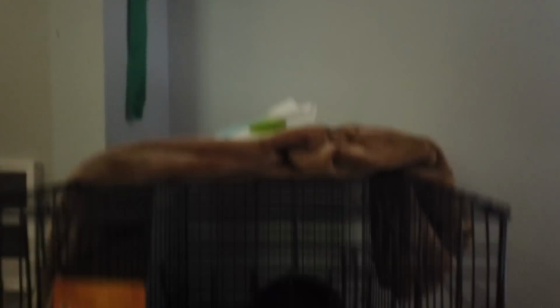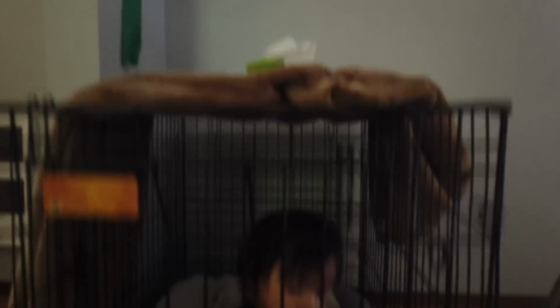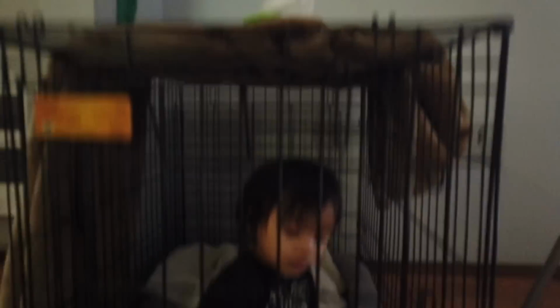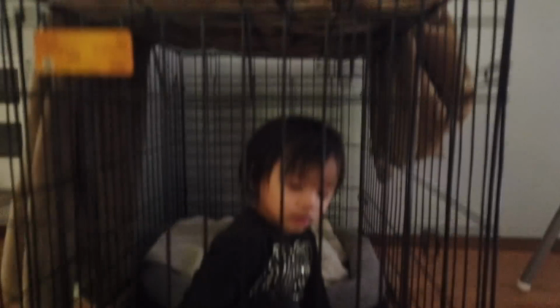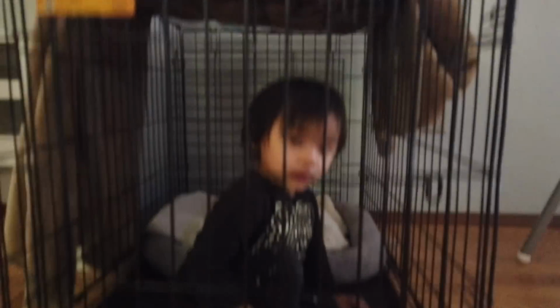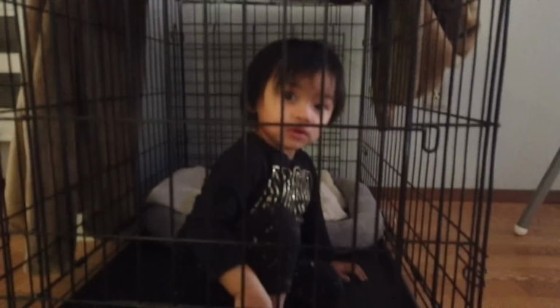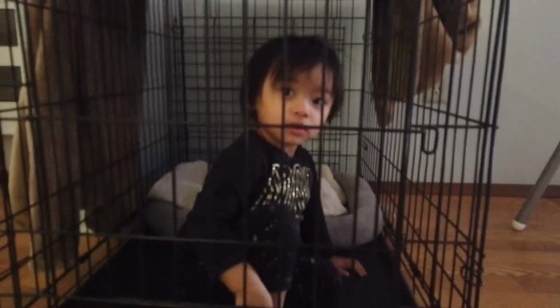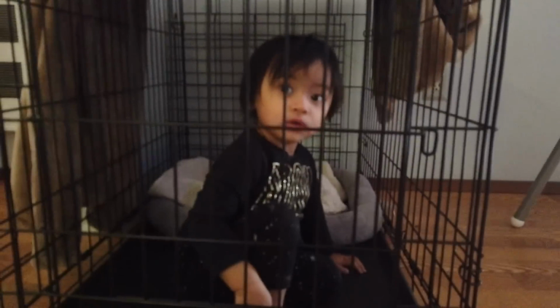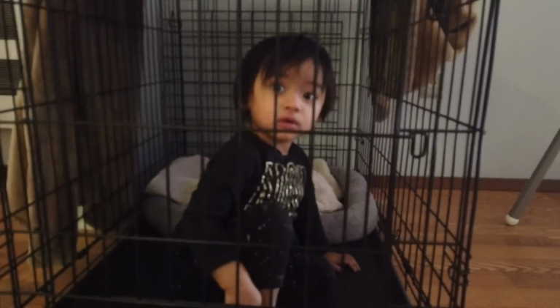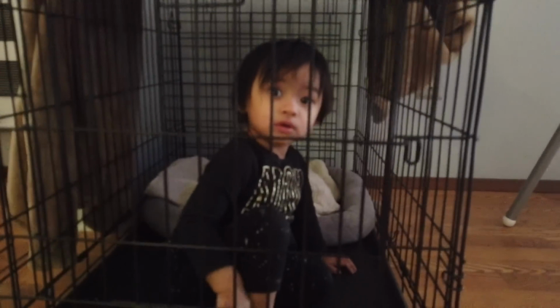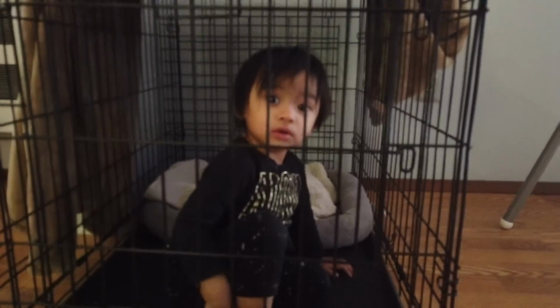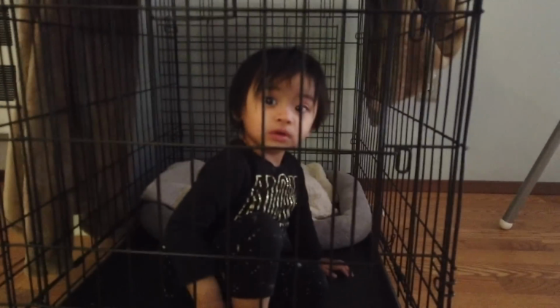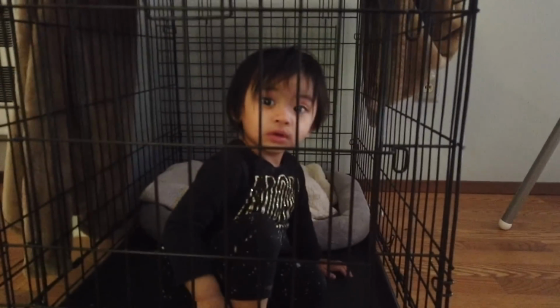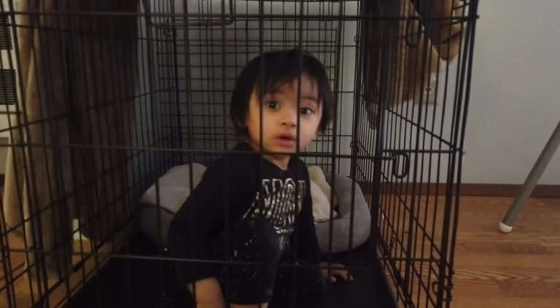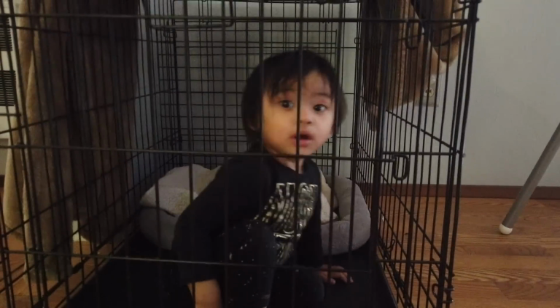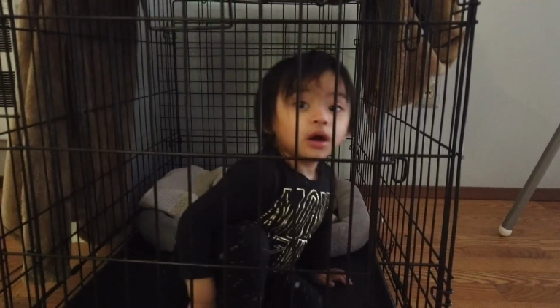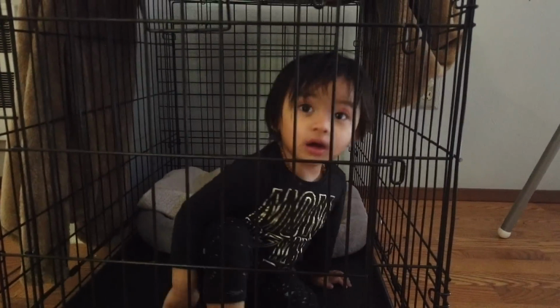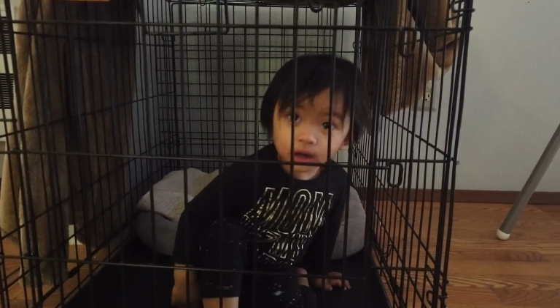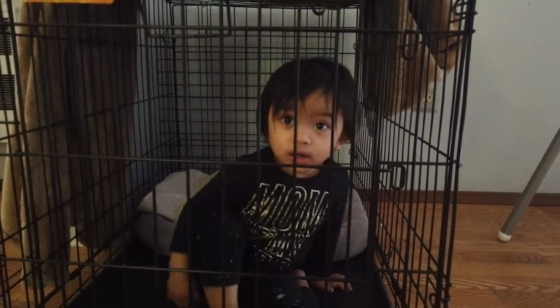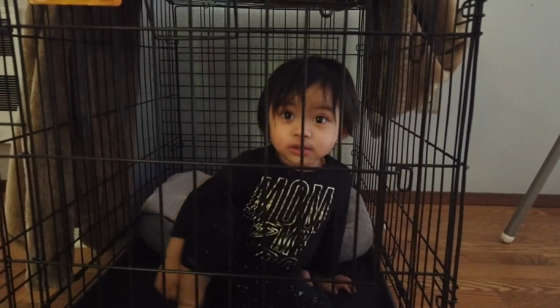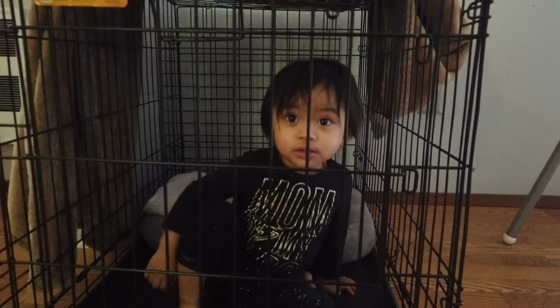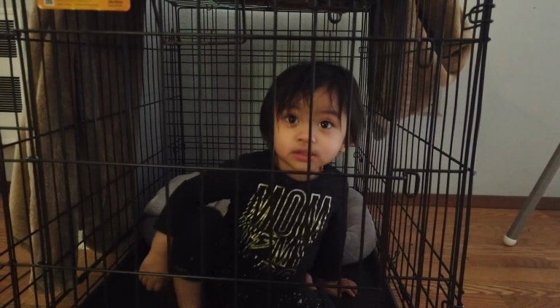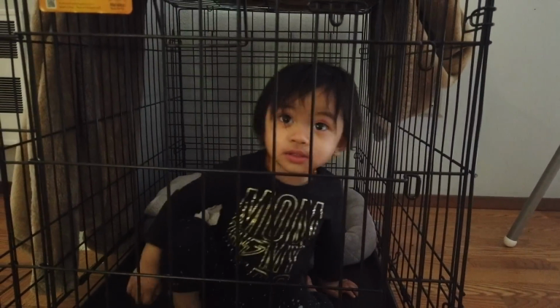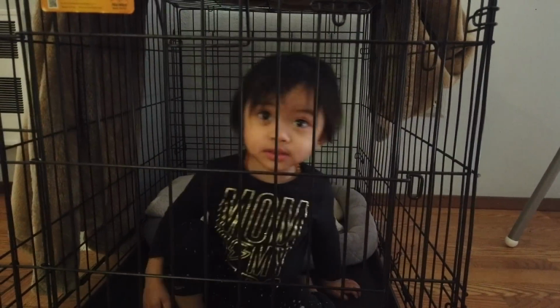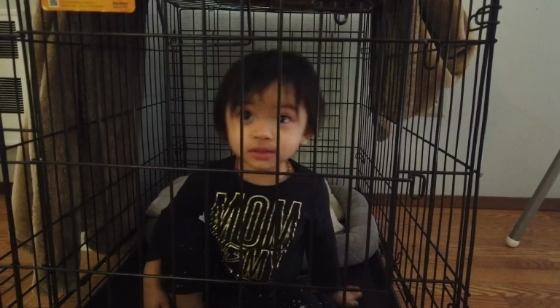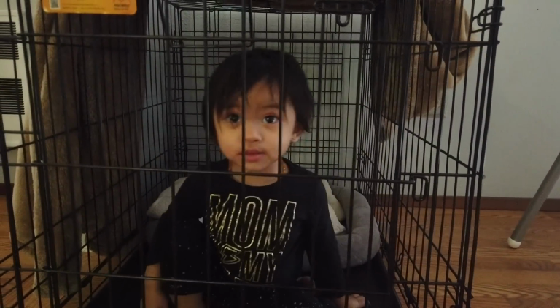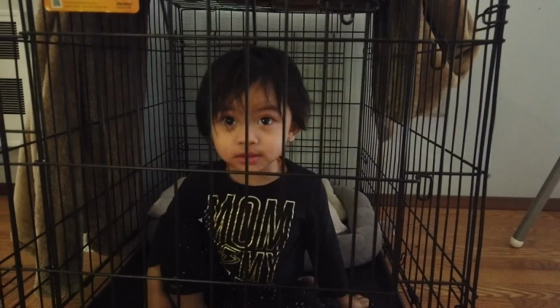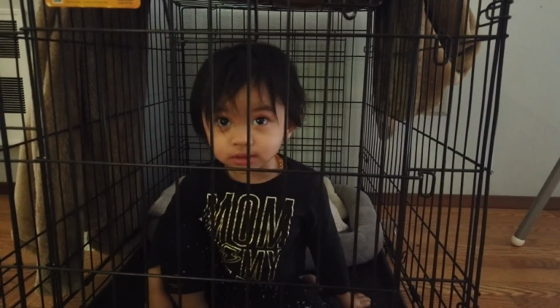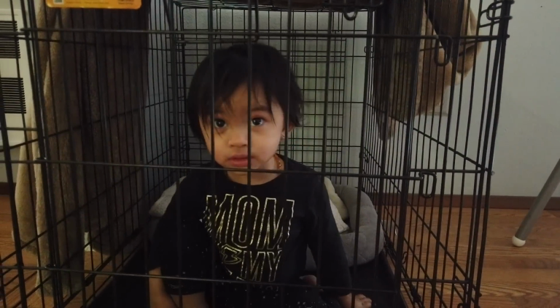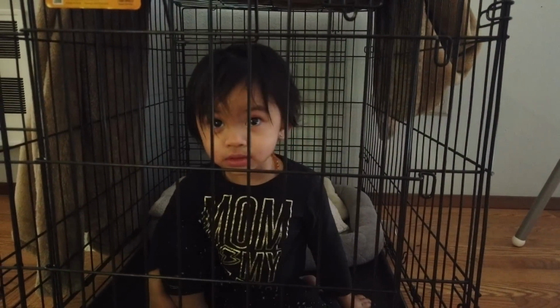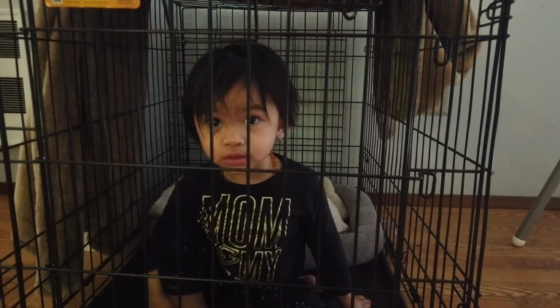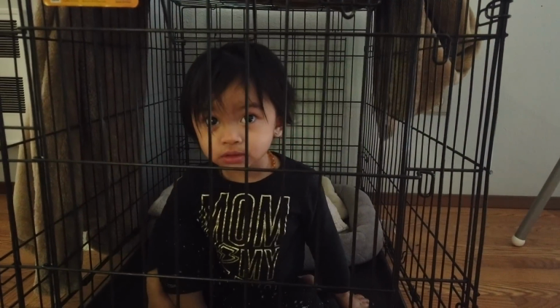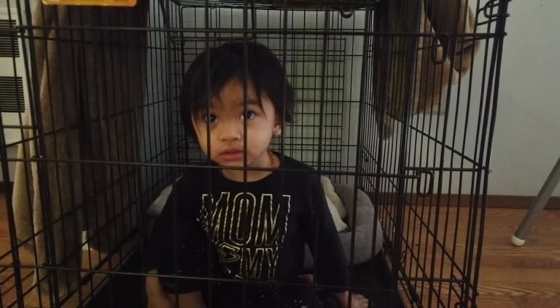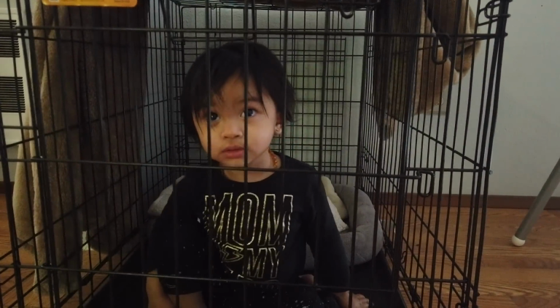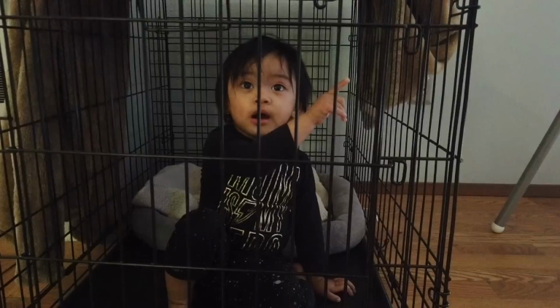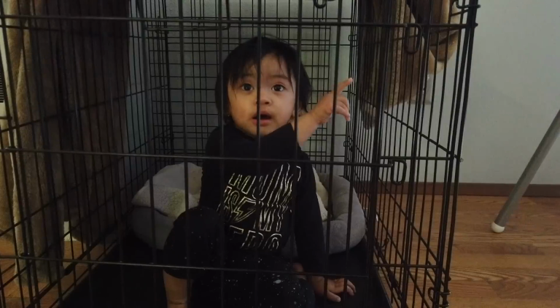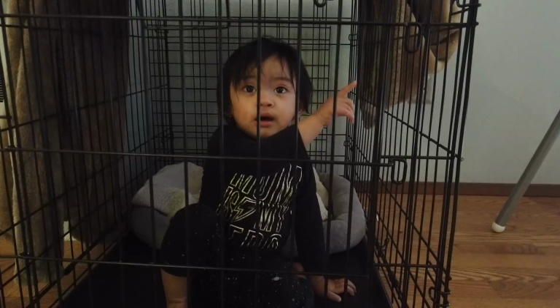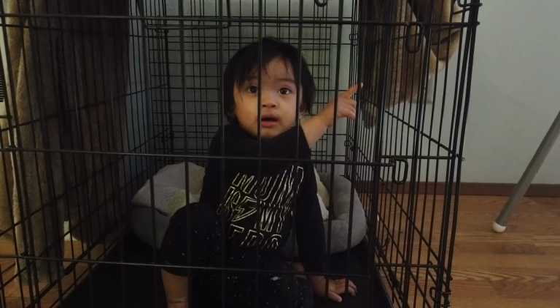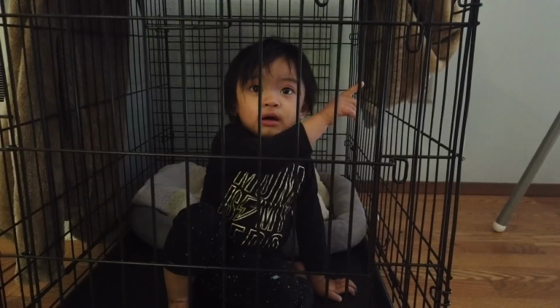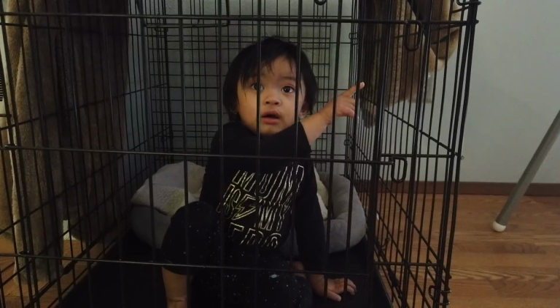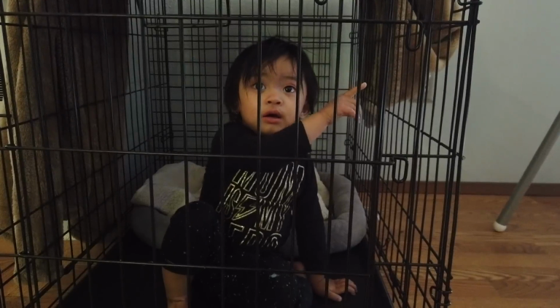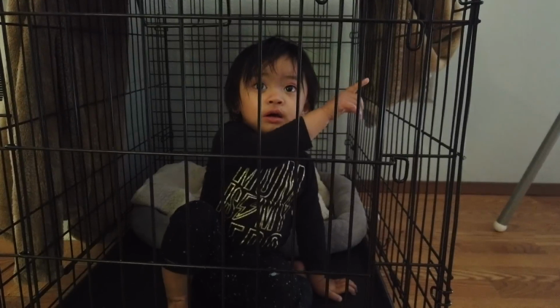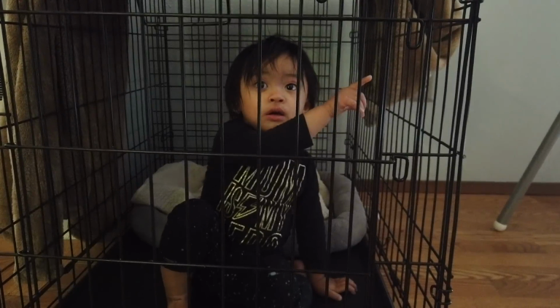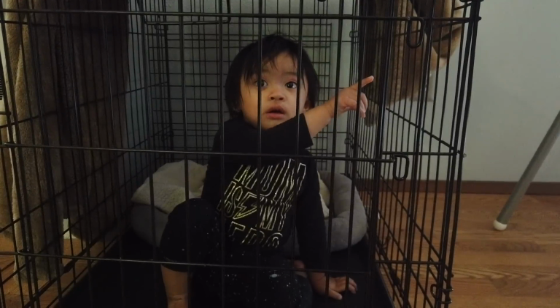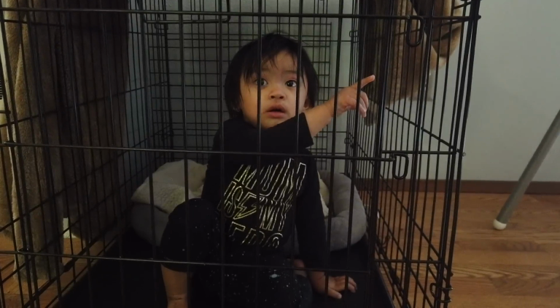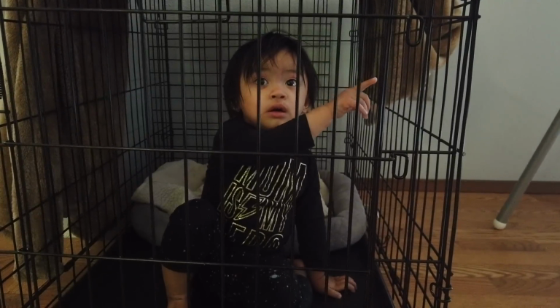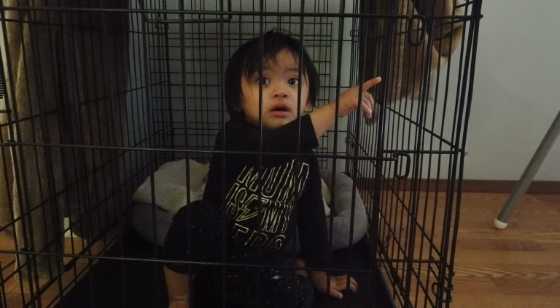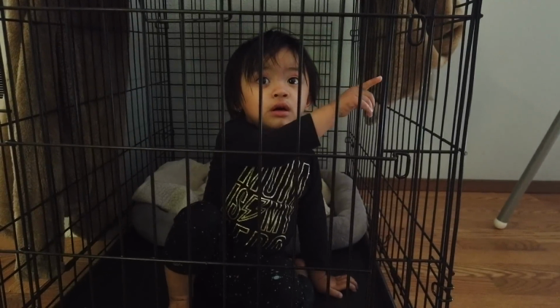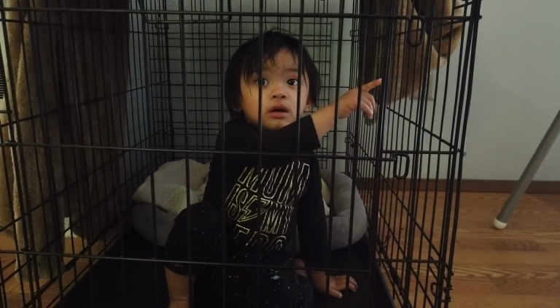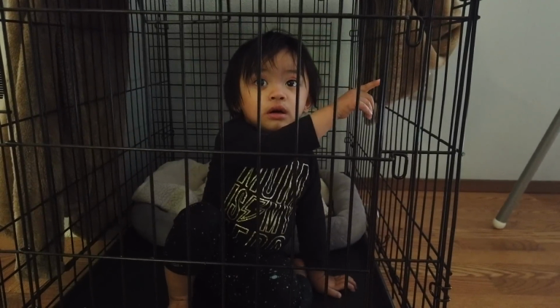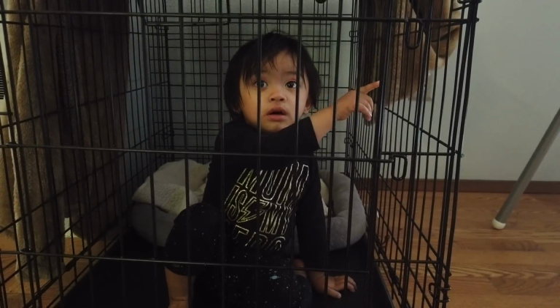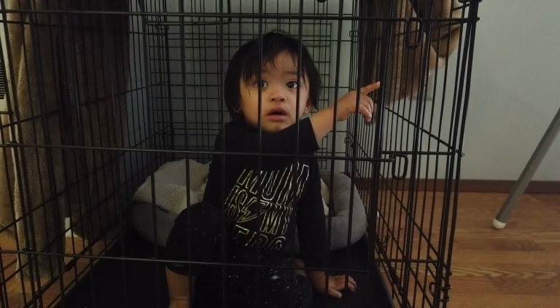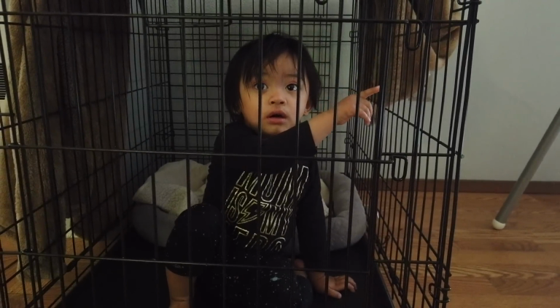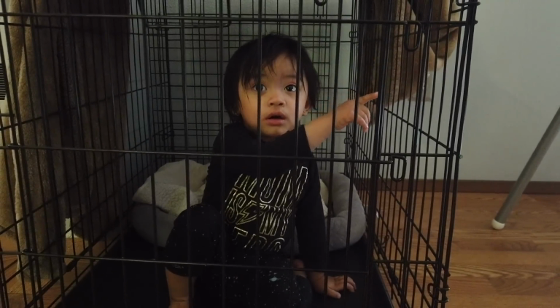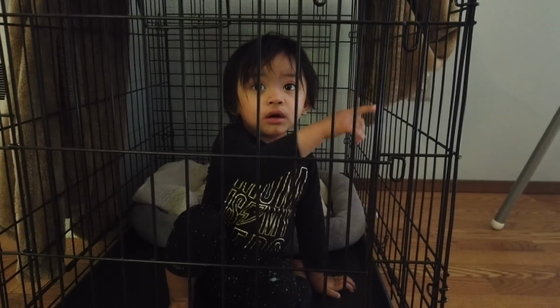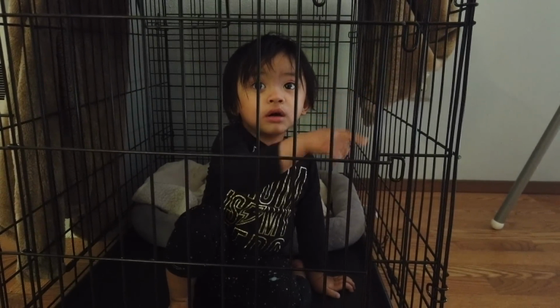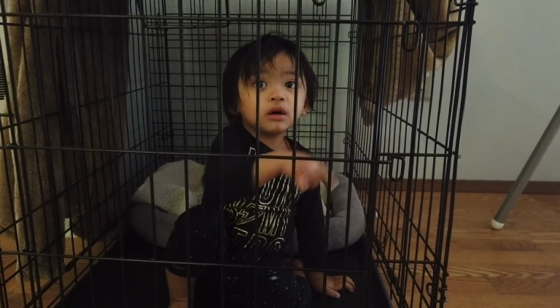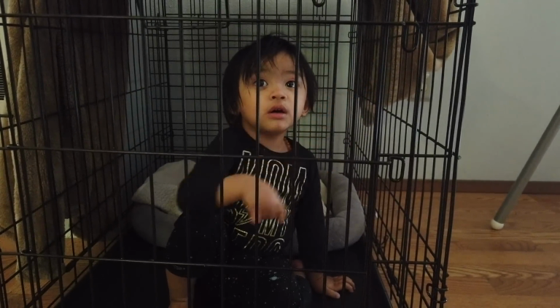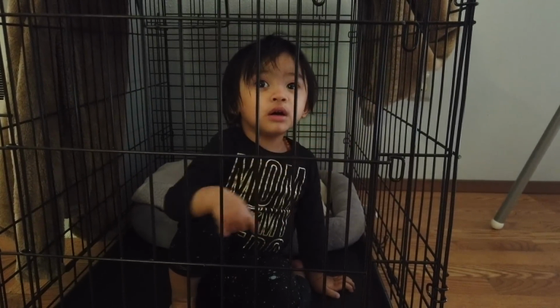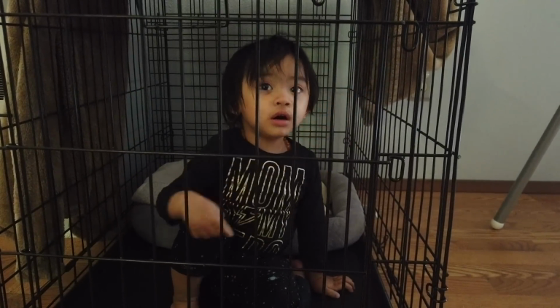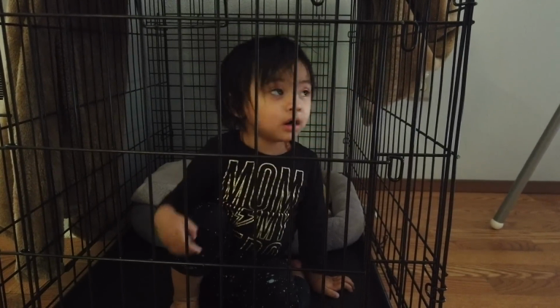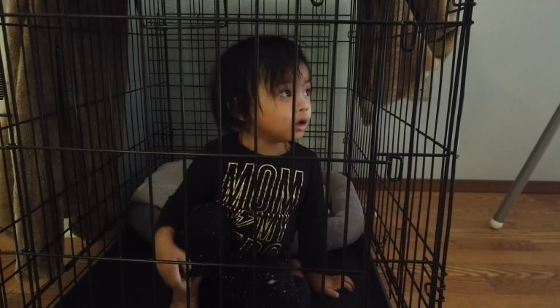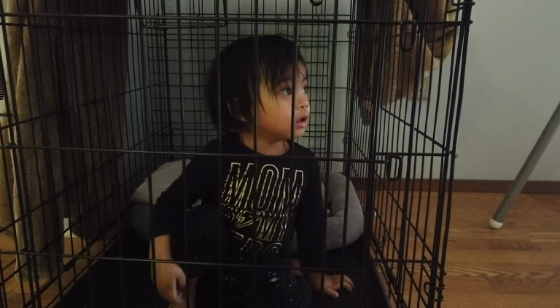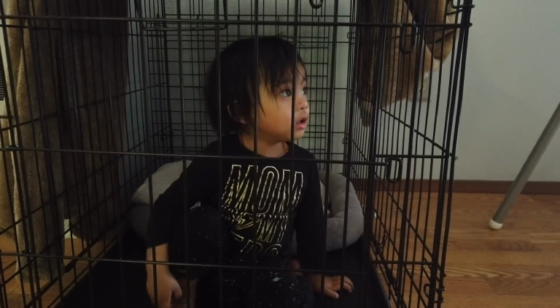So I get a crate and who uses it? Isla does. That's Blue's home. Why are you there? That's for Blue.